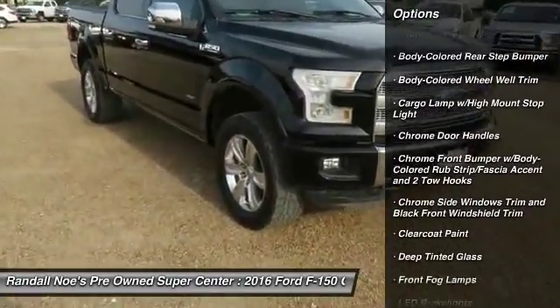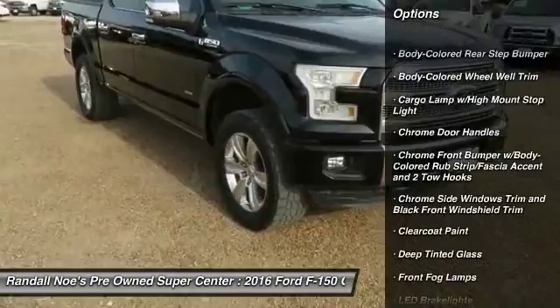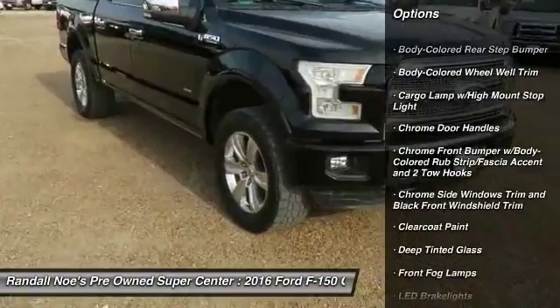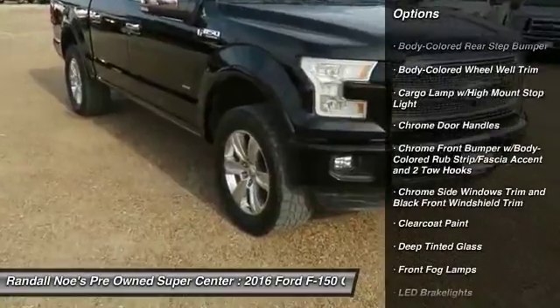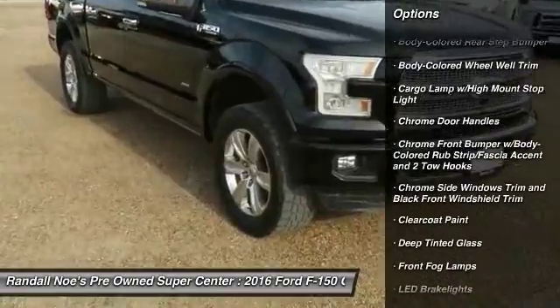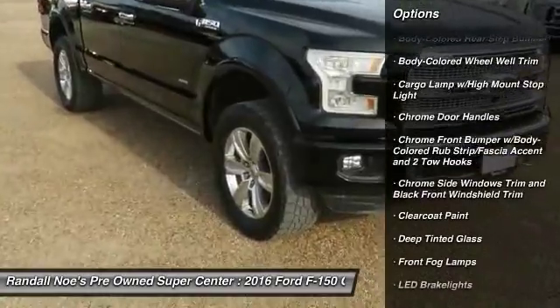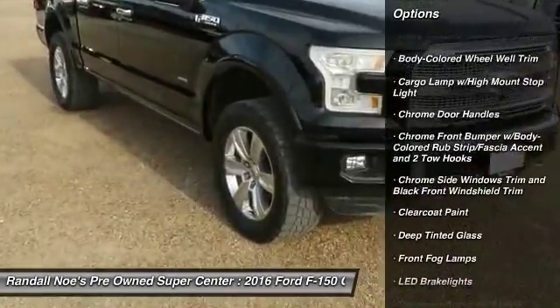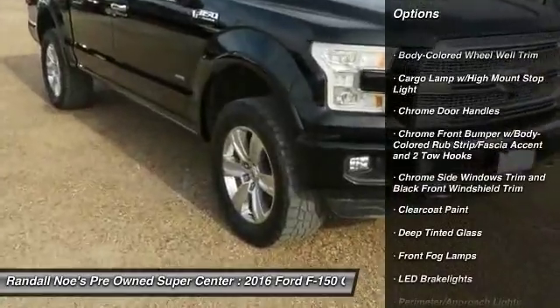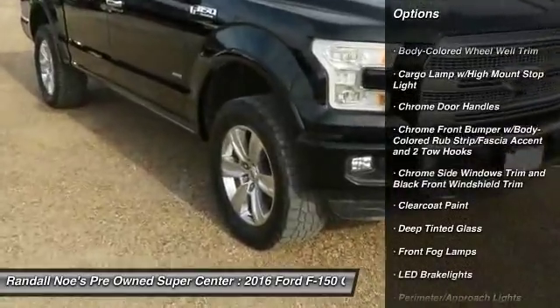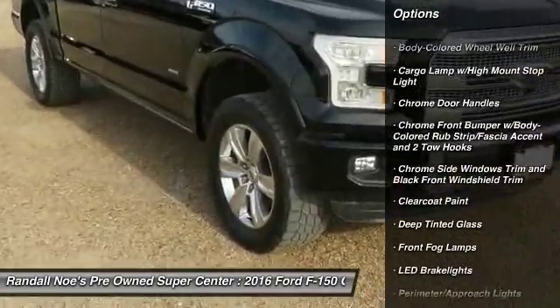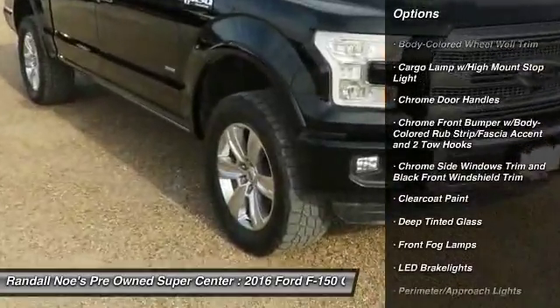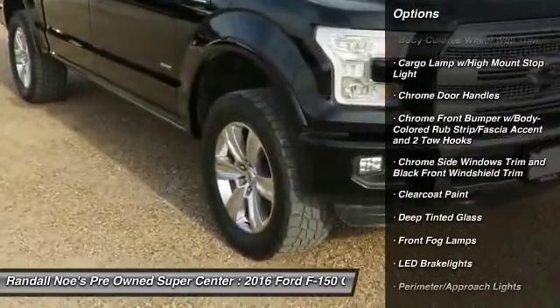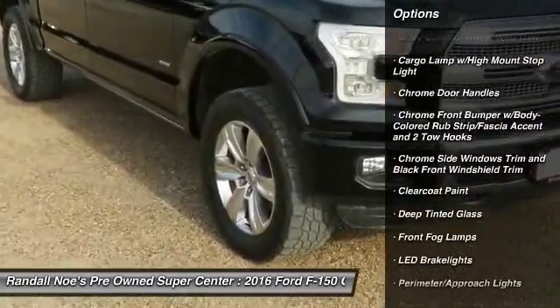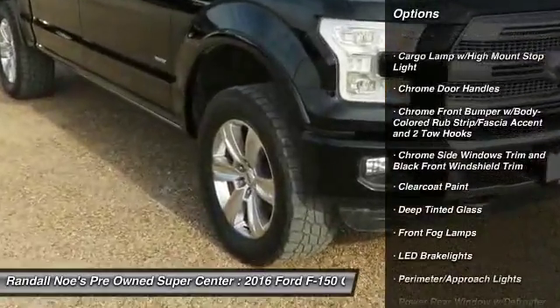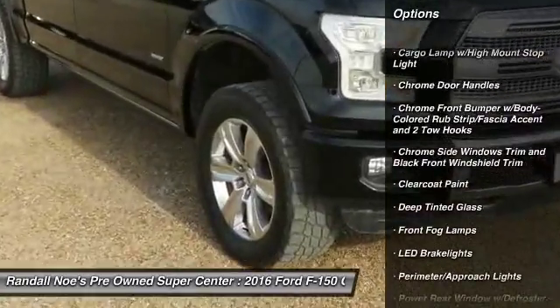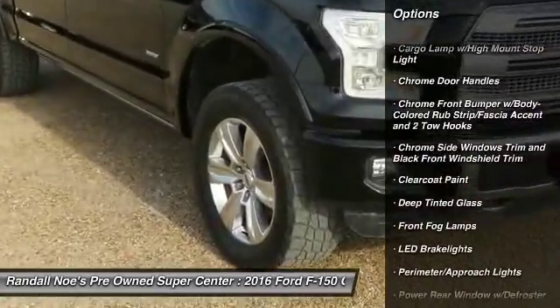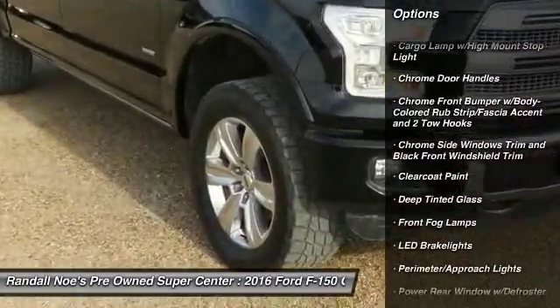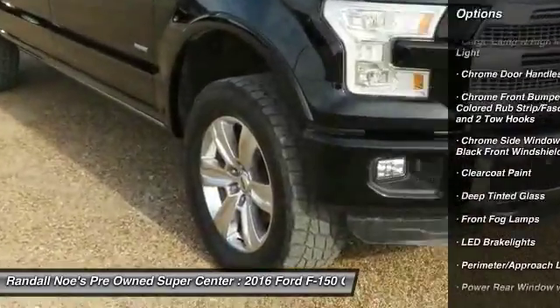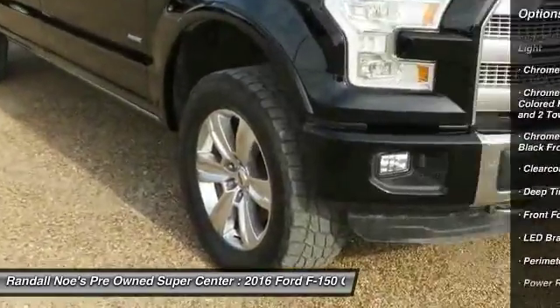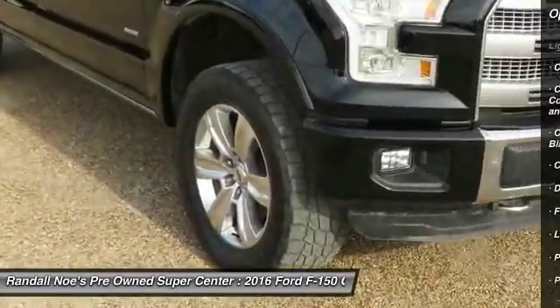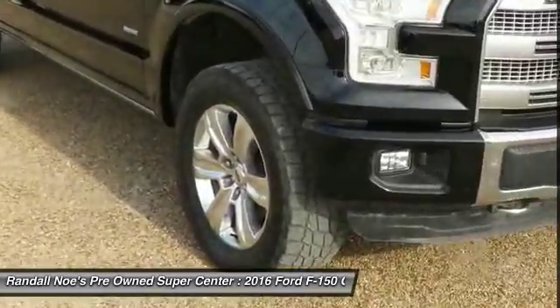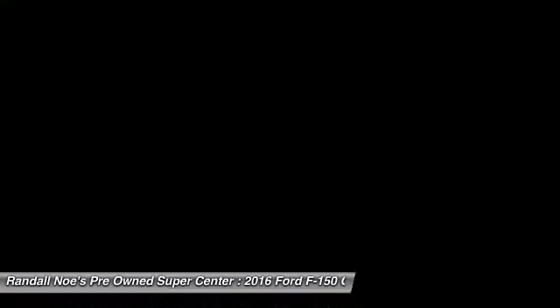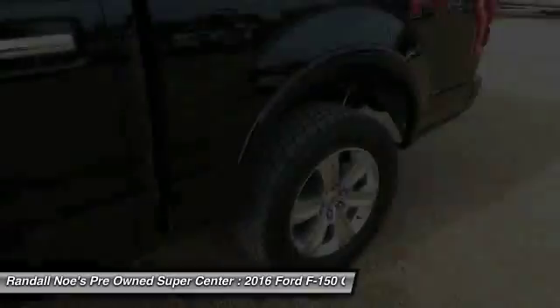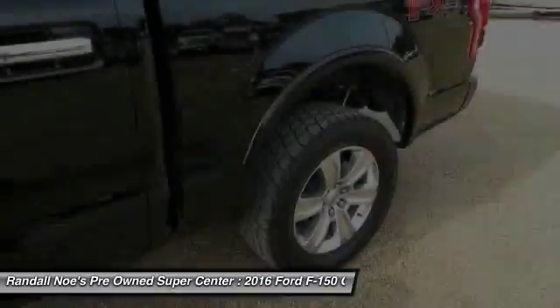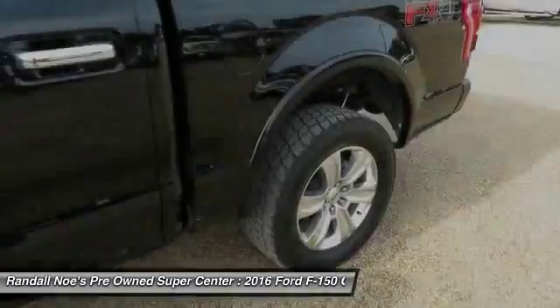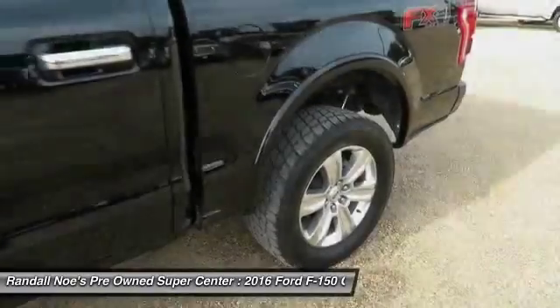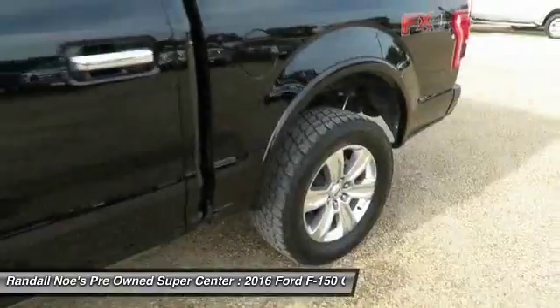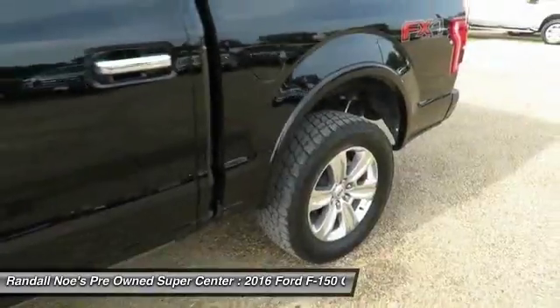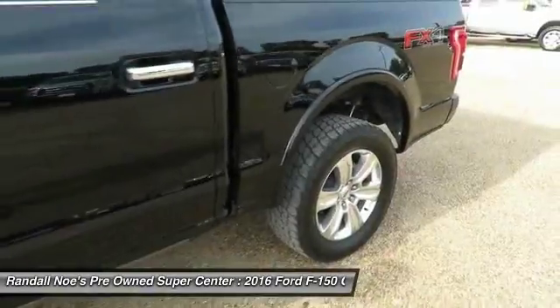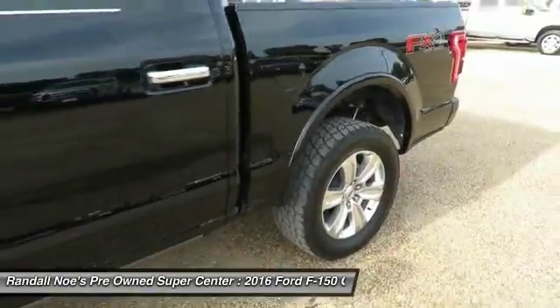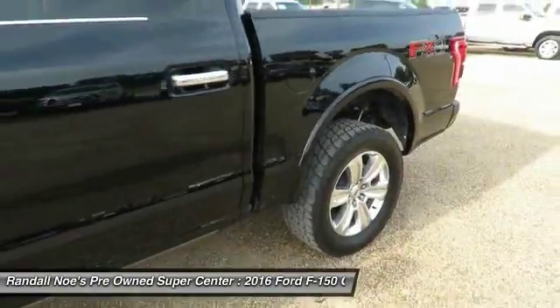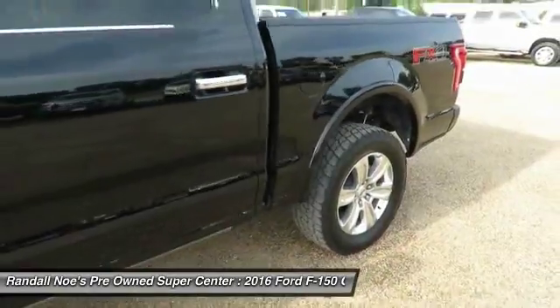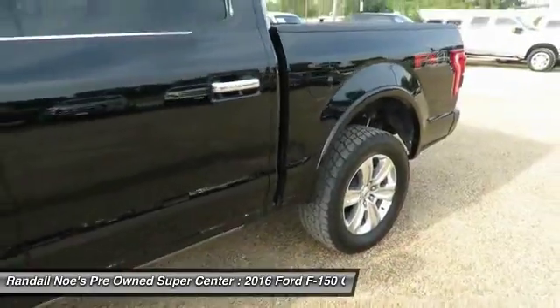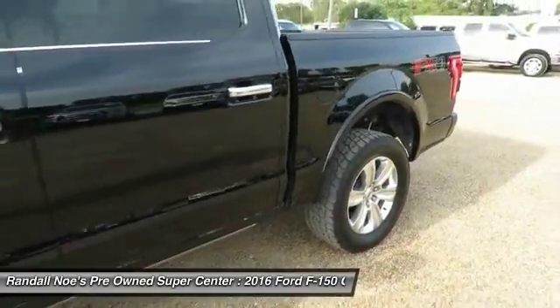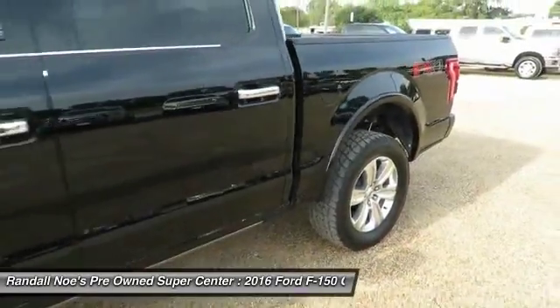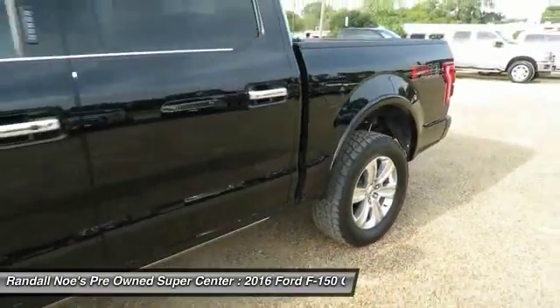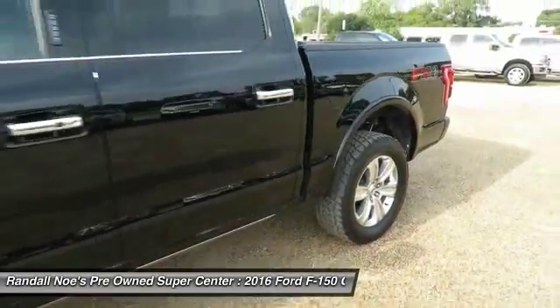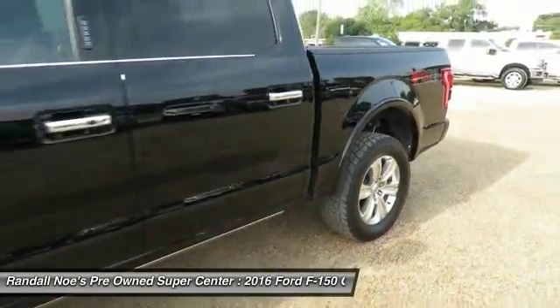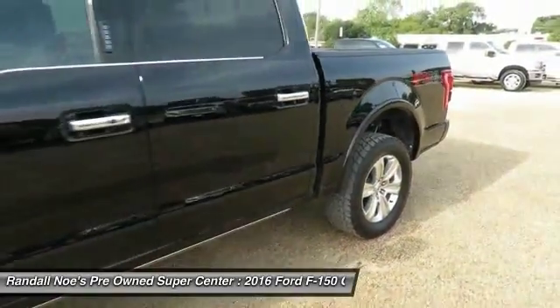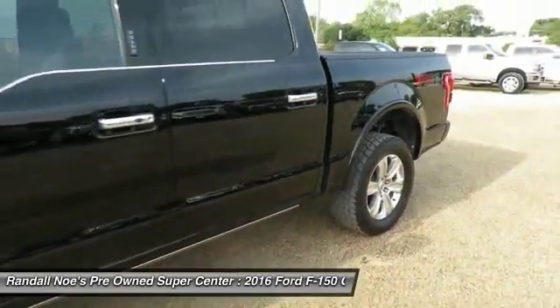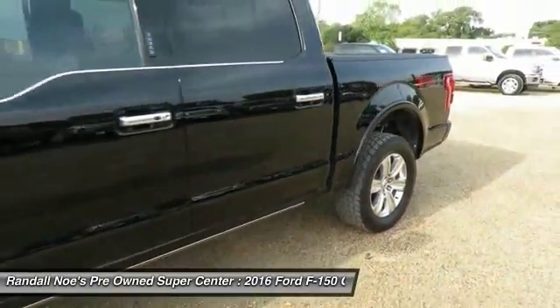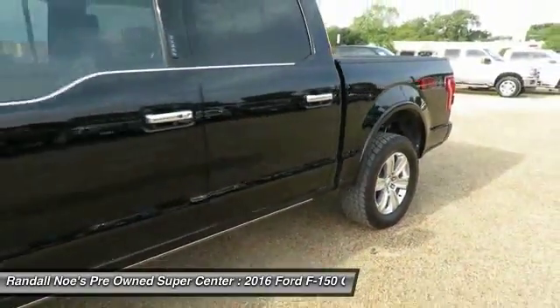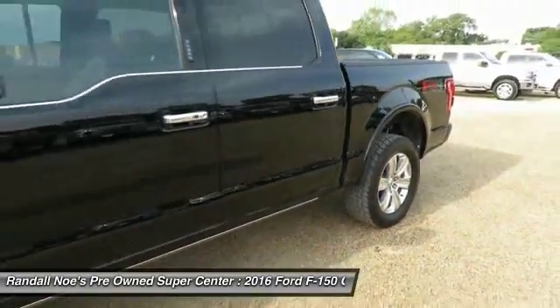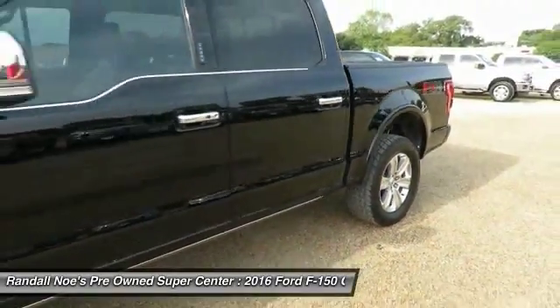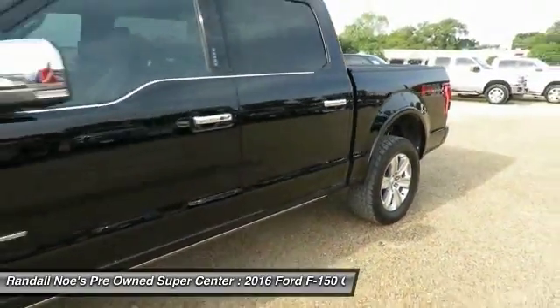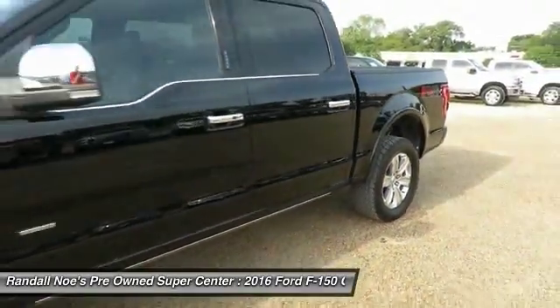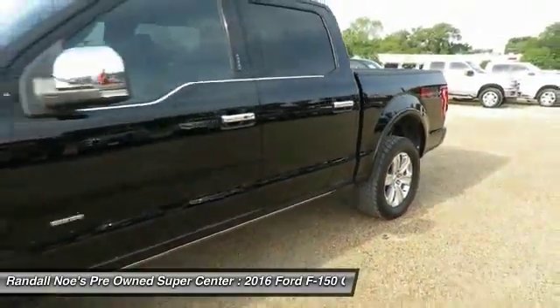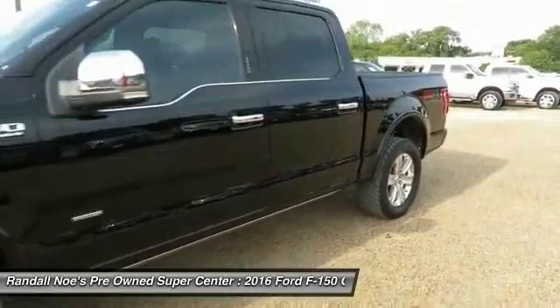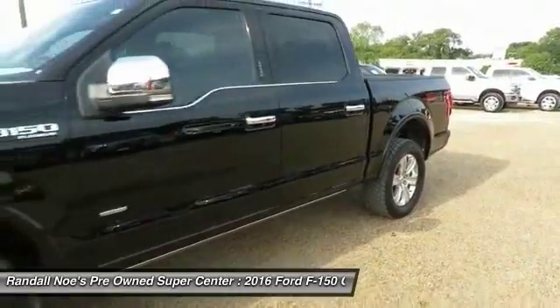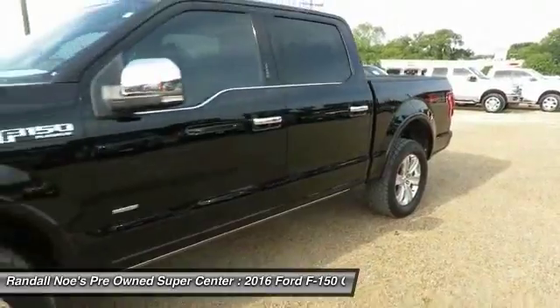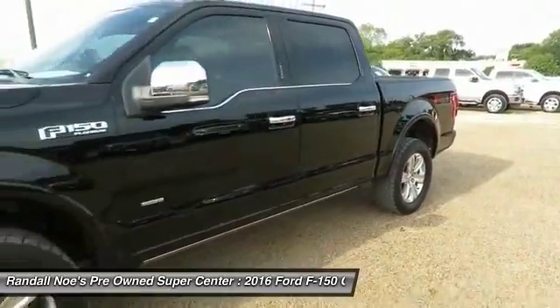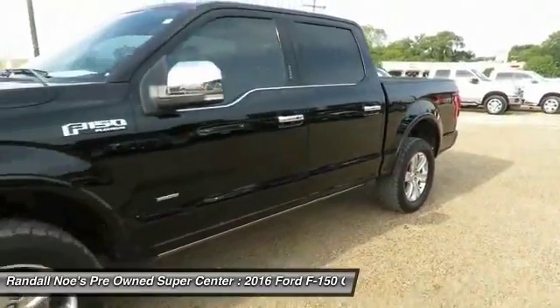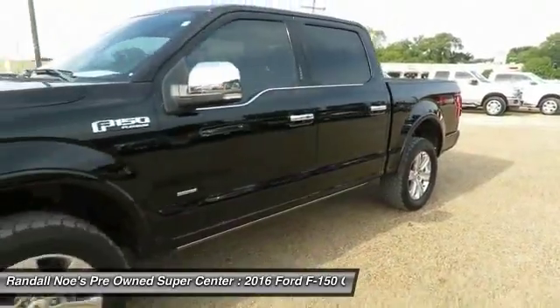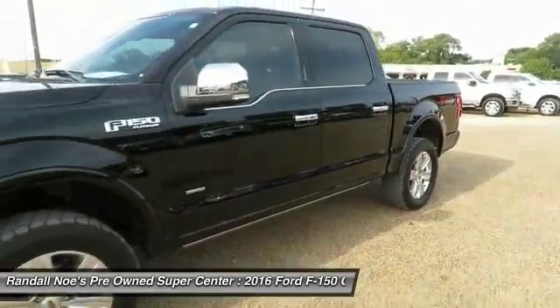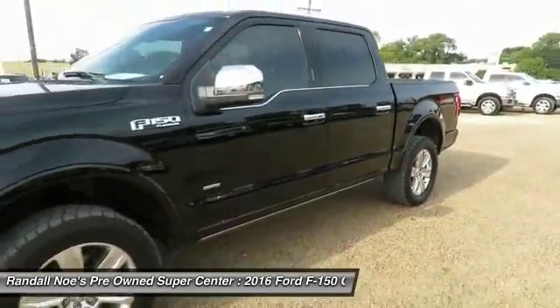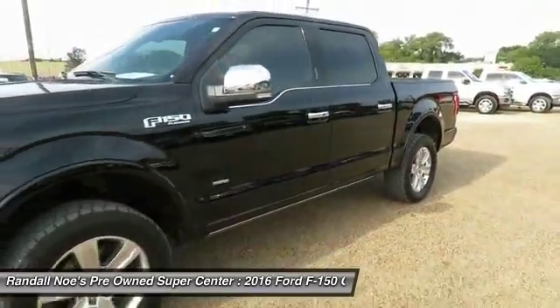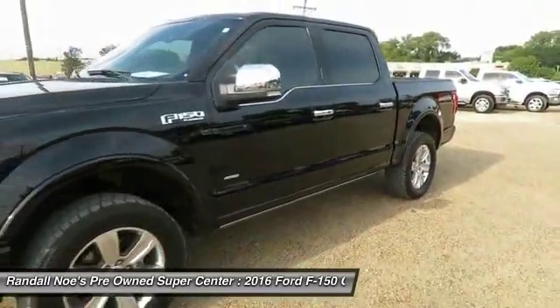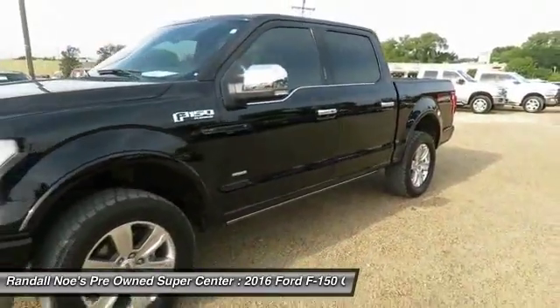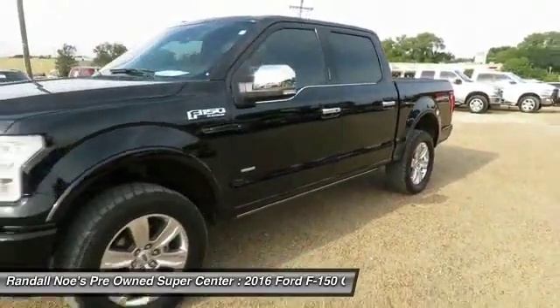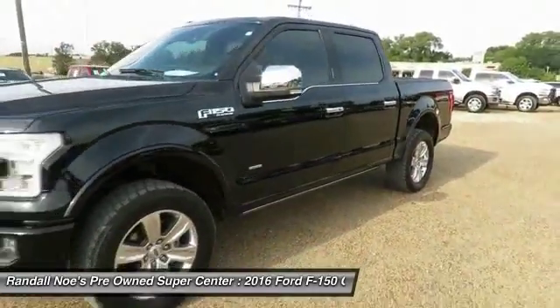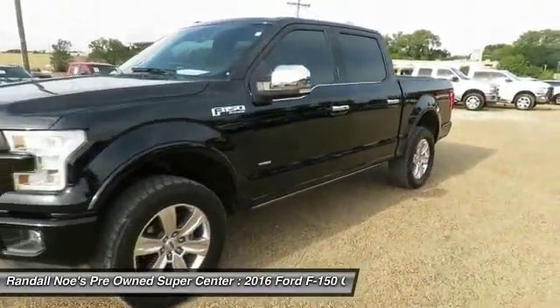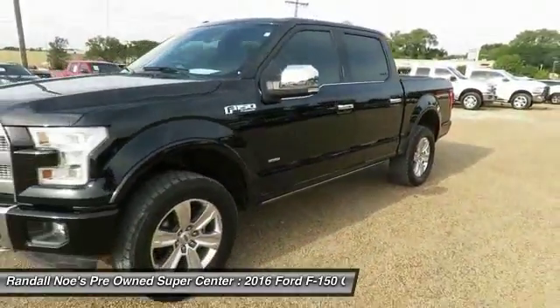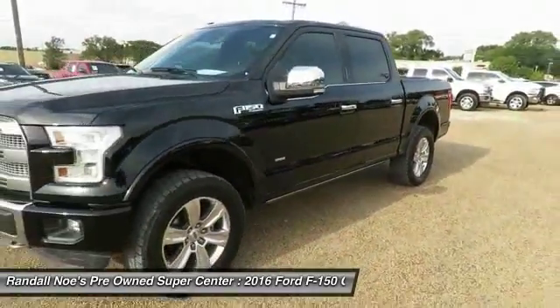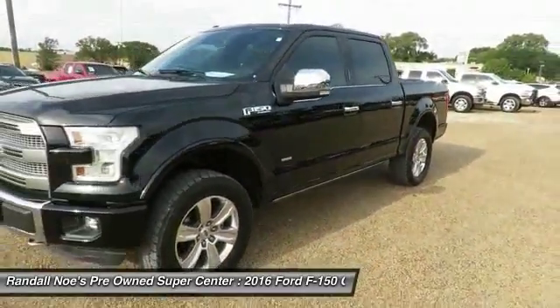Perimeter alarm, power adjustable pedals, tinted glass, power retractable running boards, power tilting steering wheel.